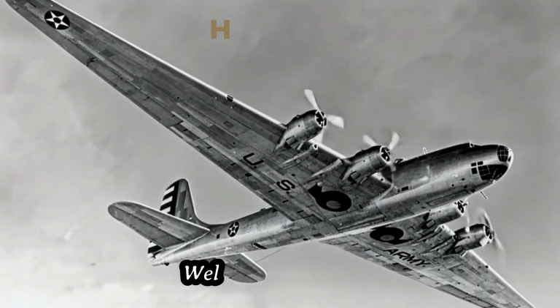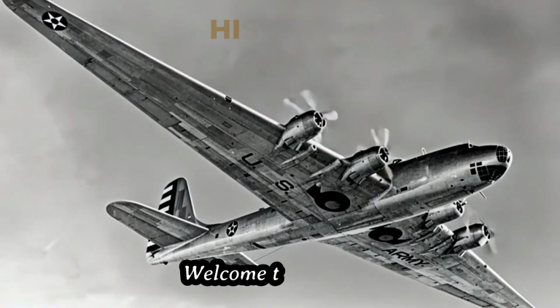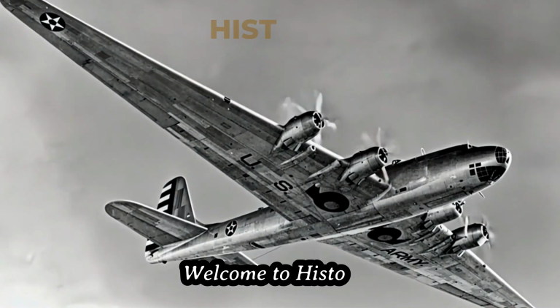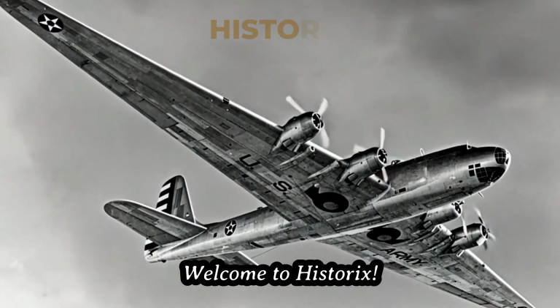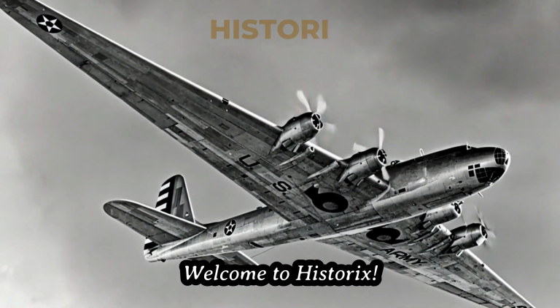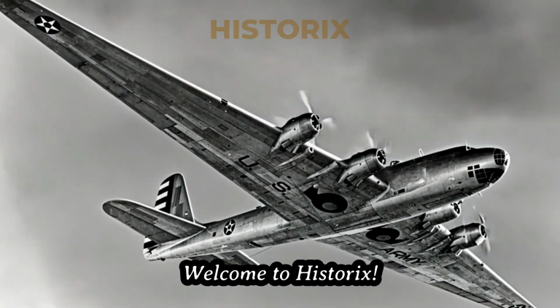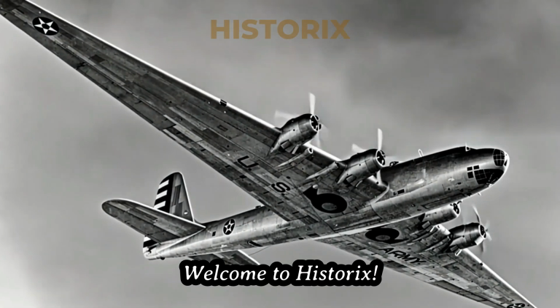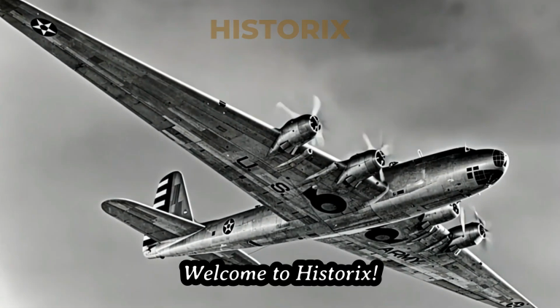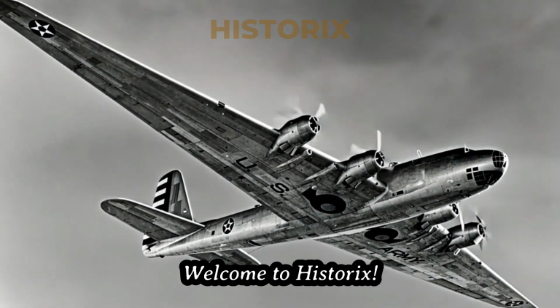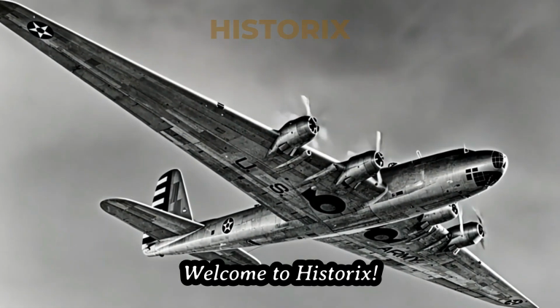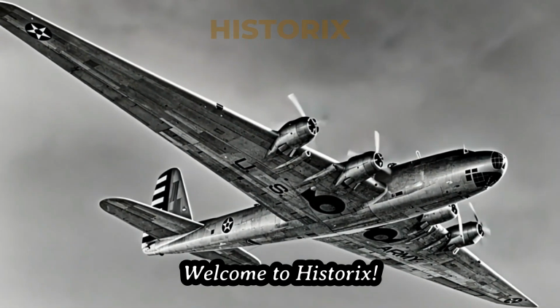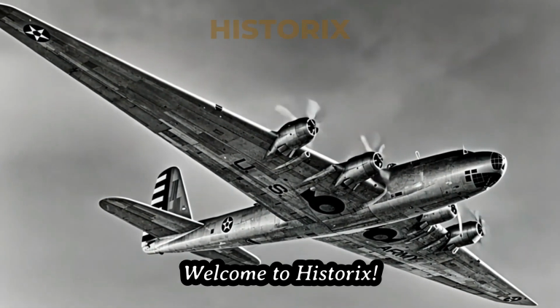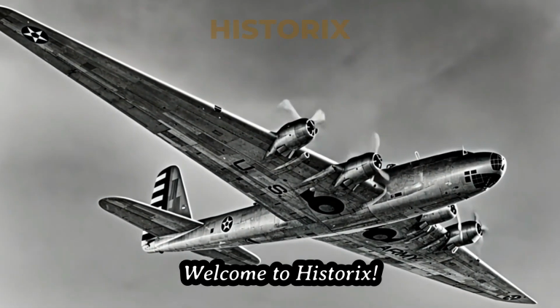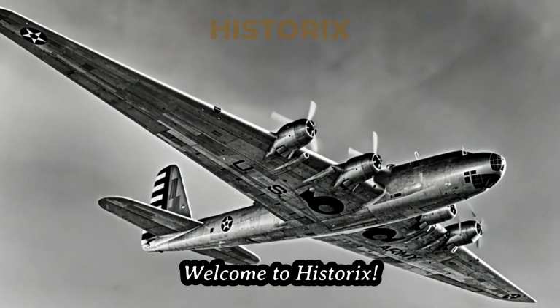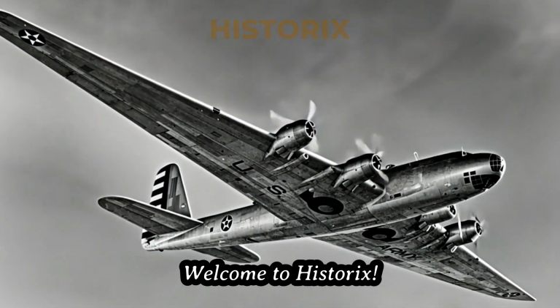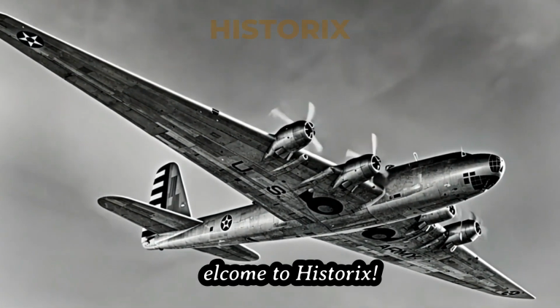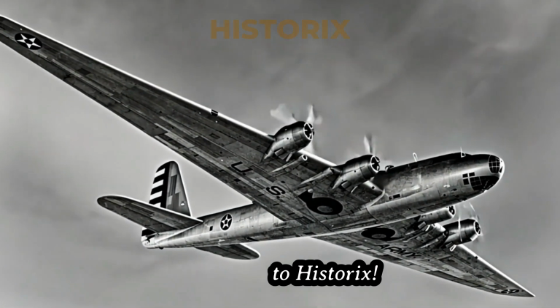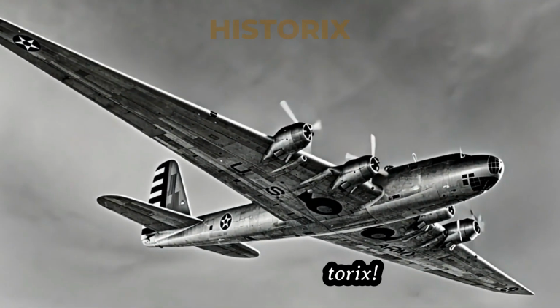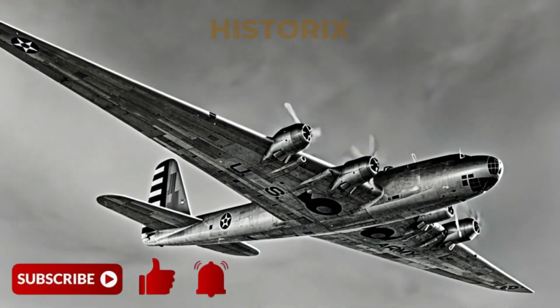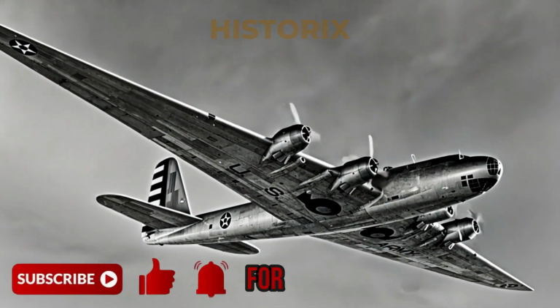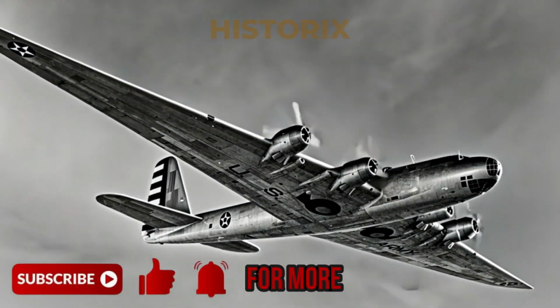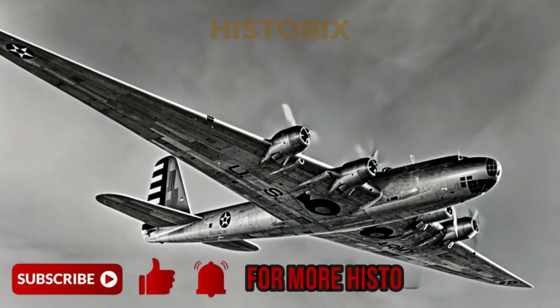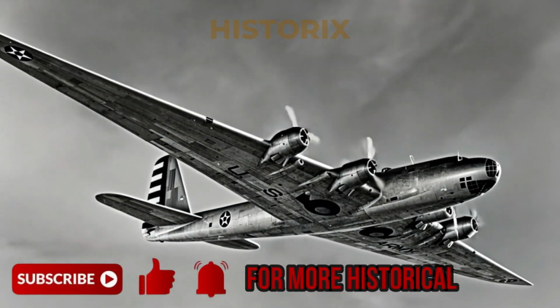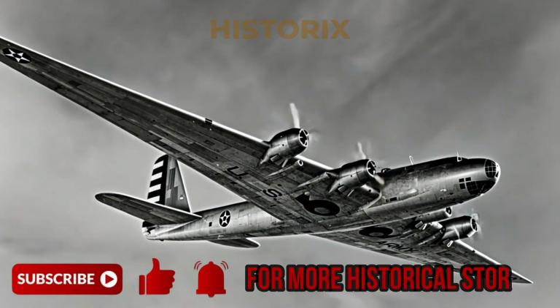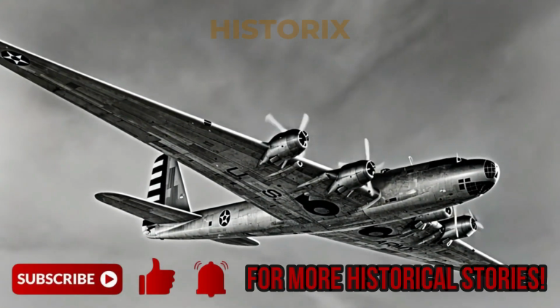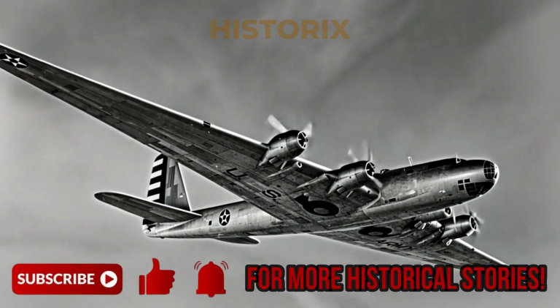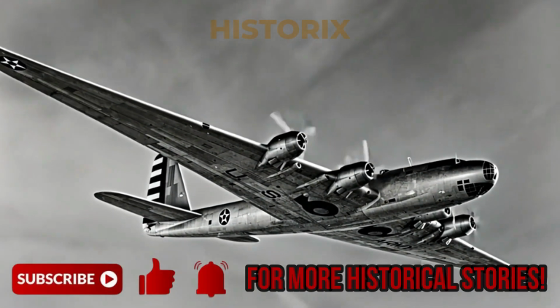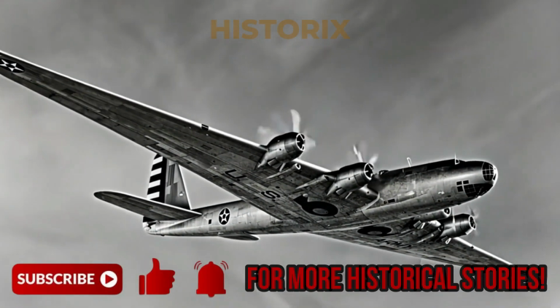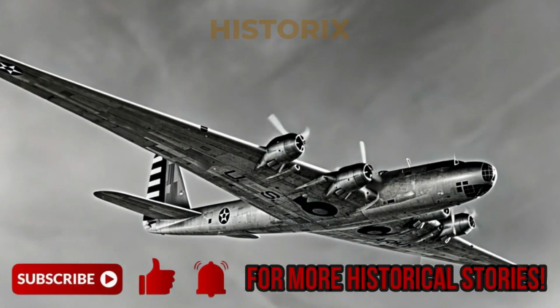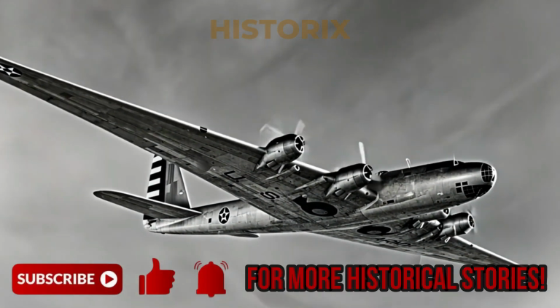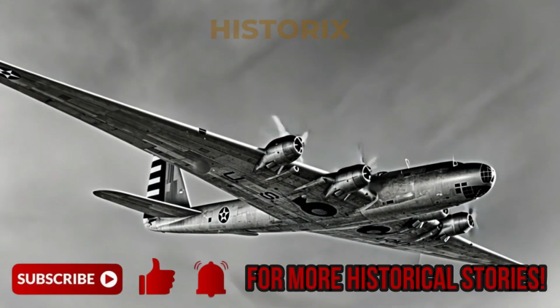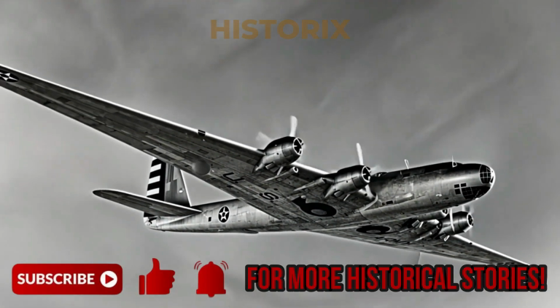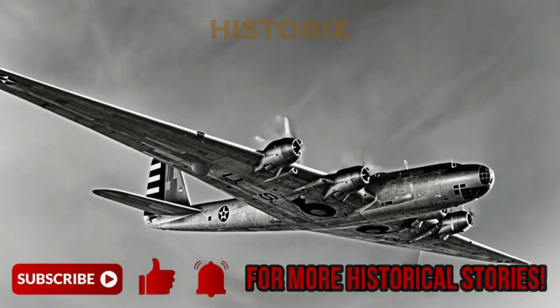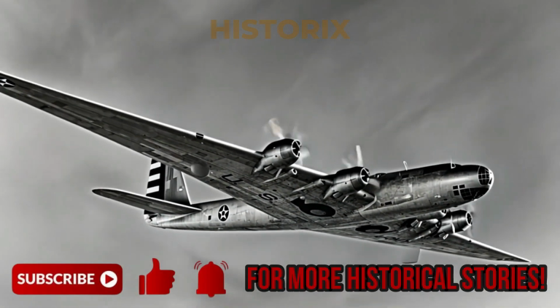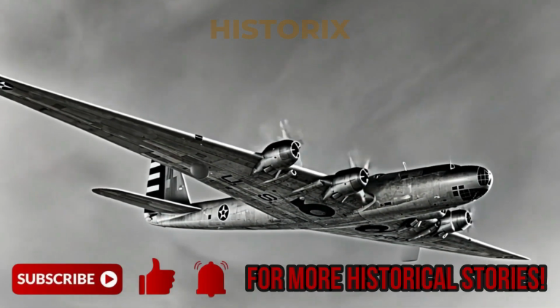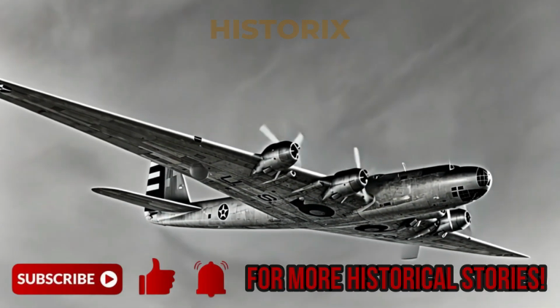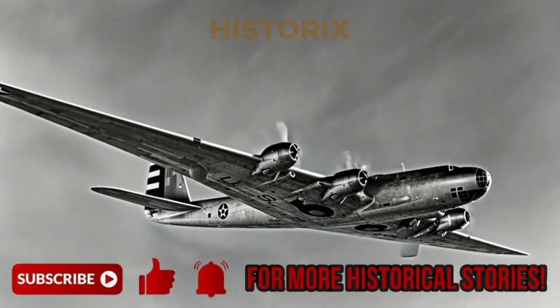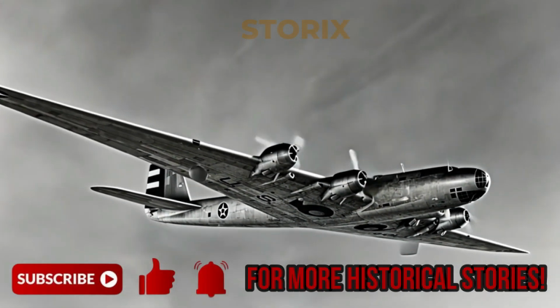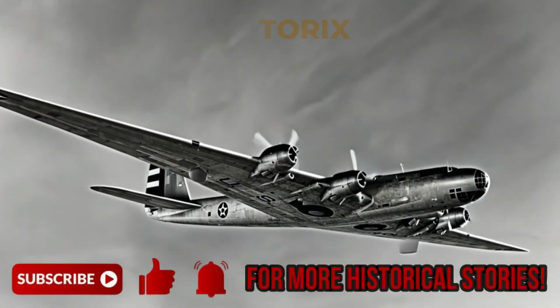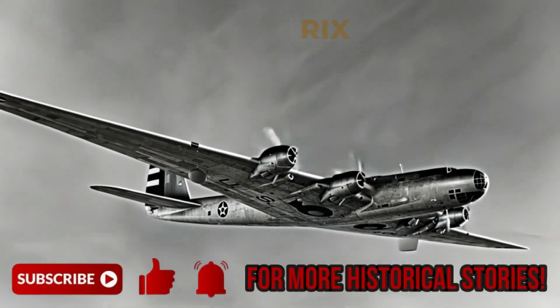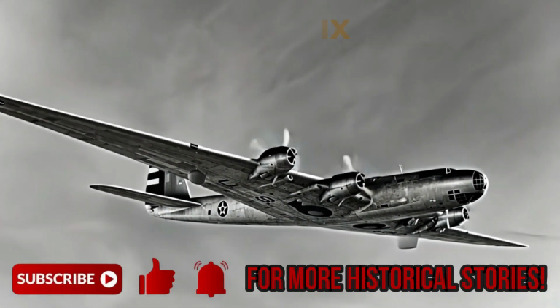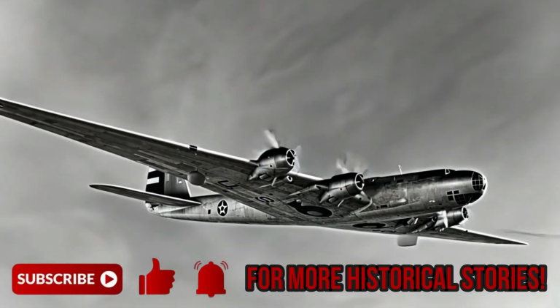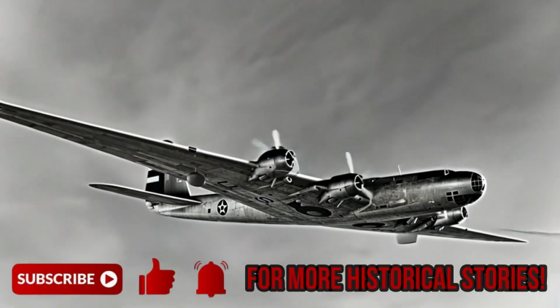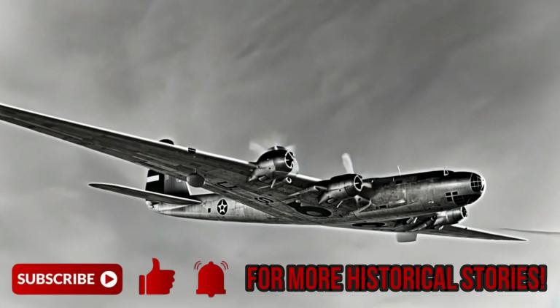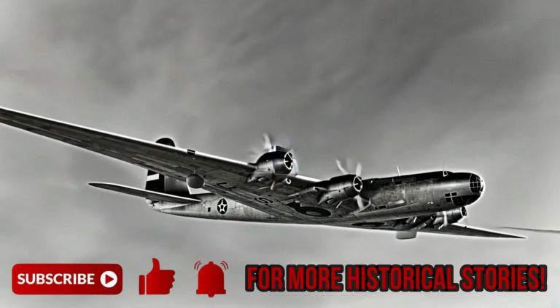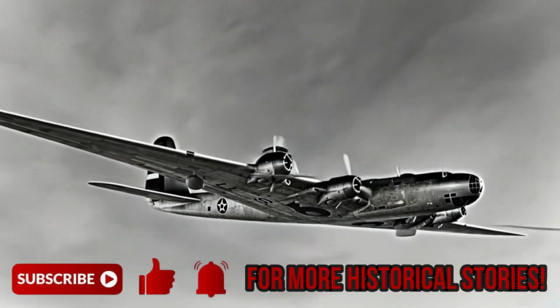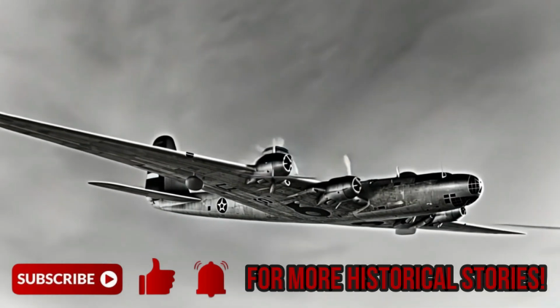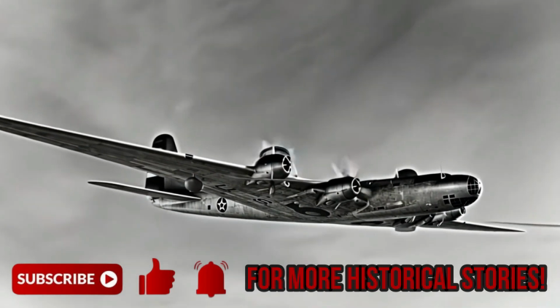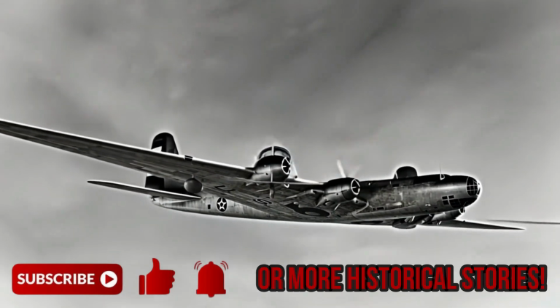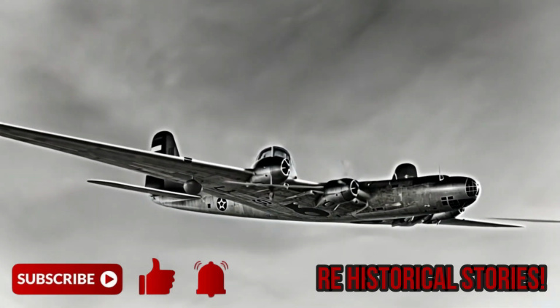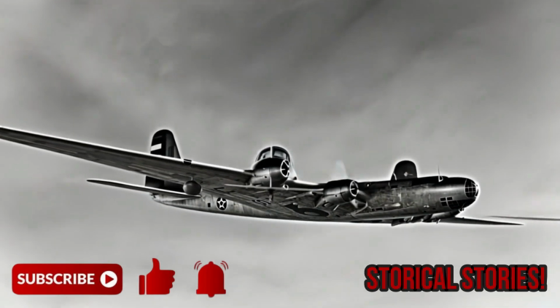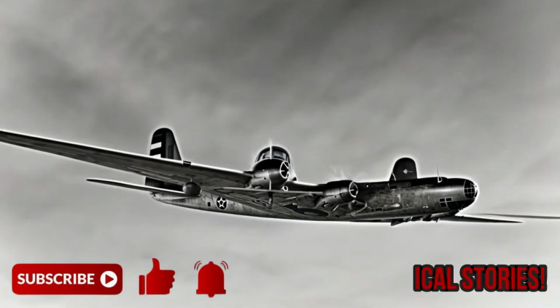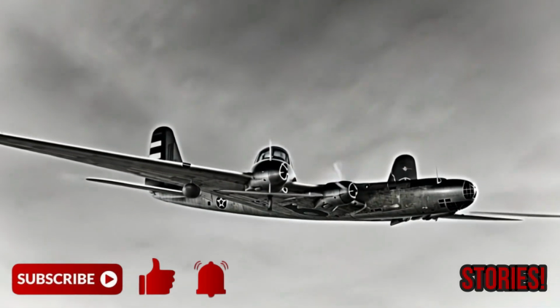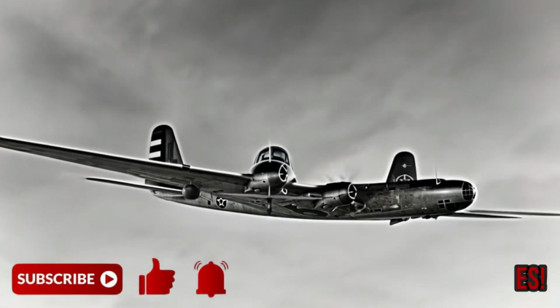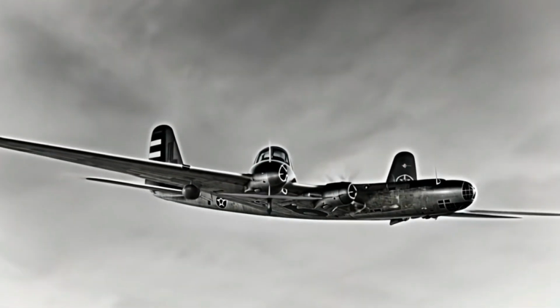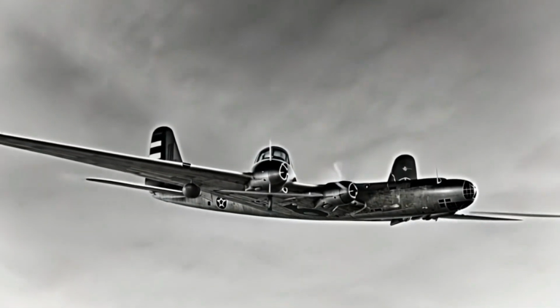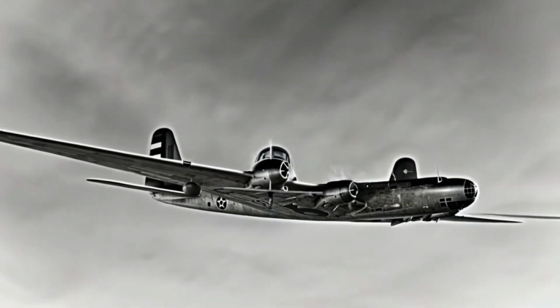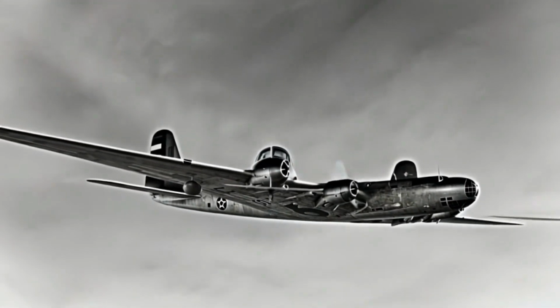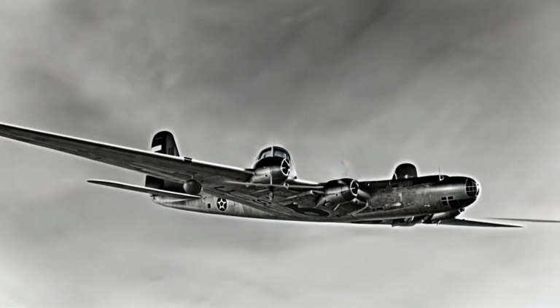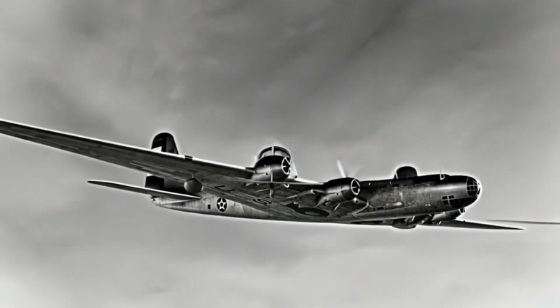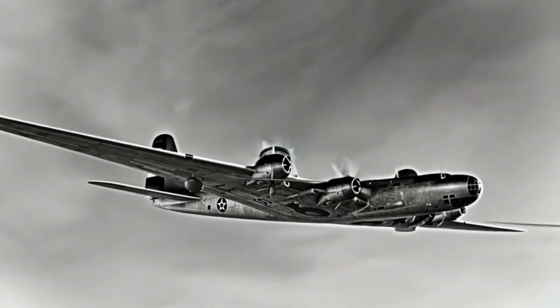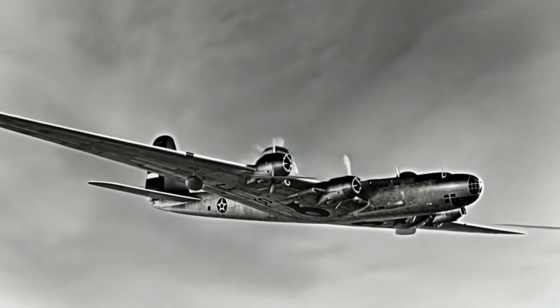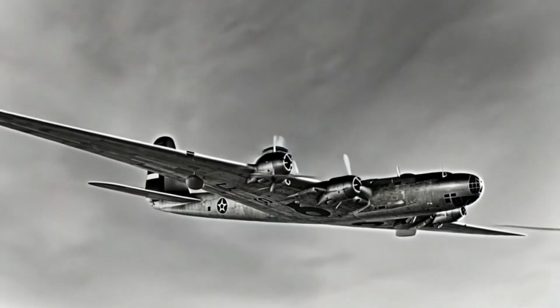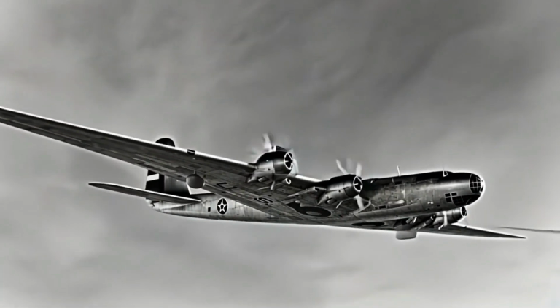Welcome to Hysterix. Don't forget to subscribe, like, and hit the bell icon for more fascinating historical stories.